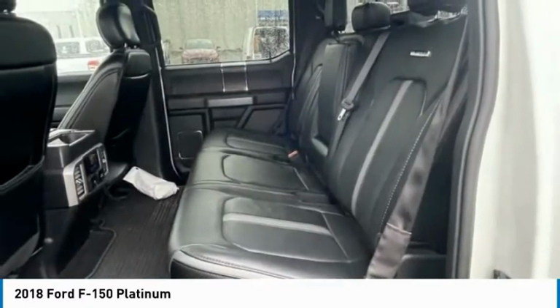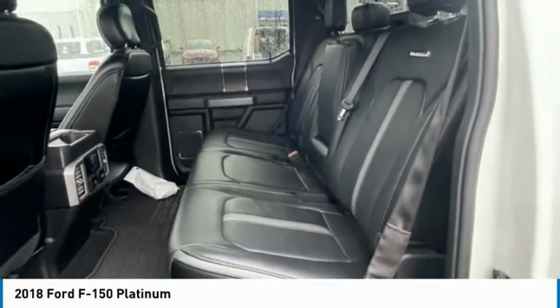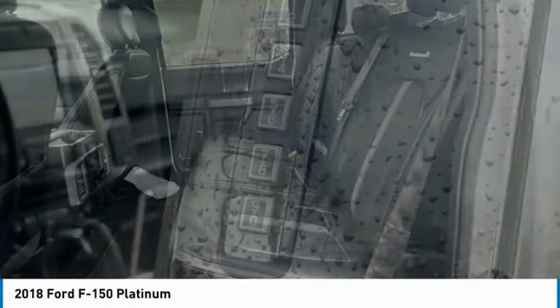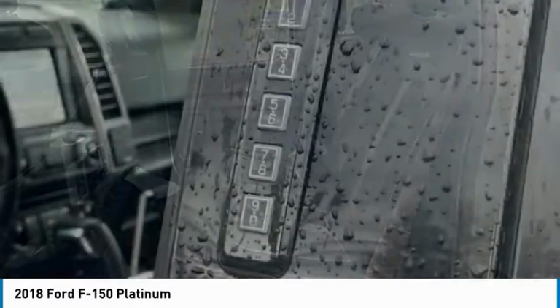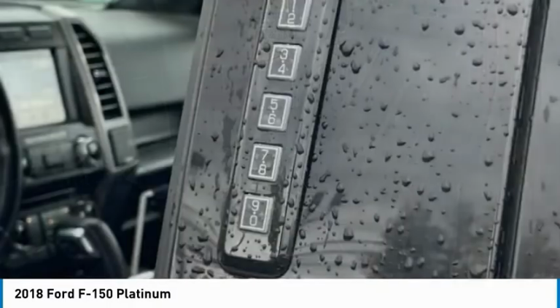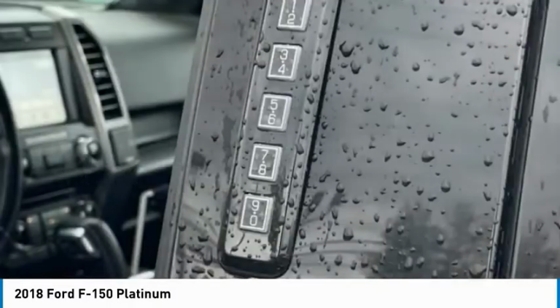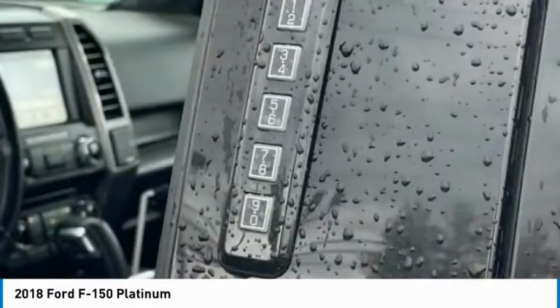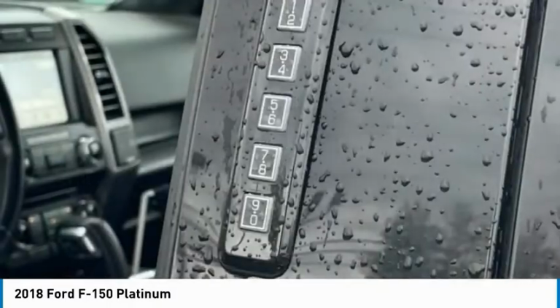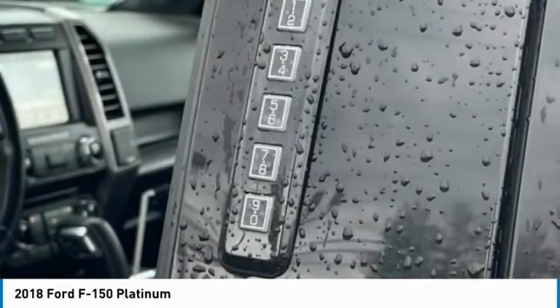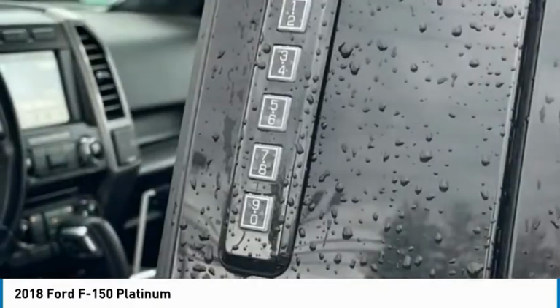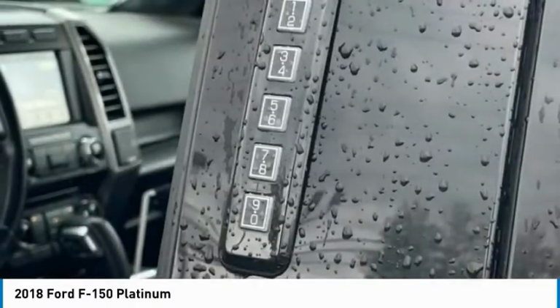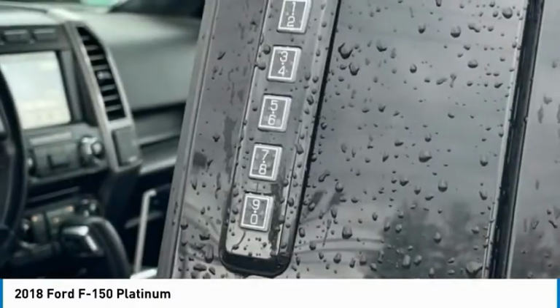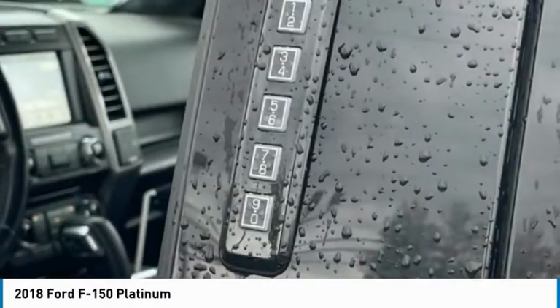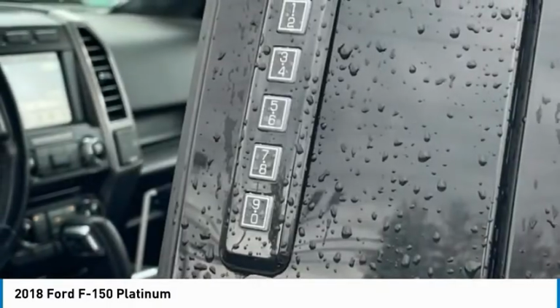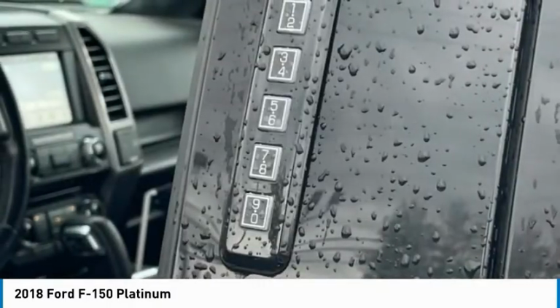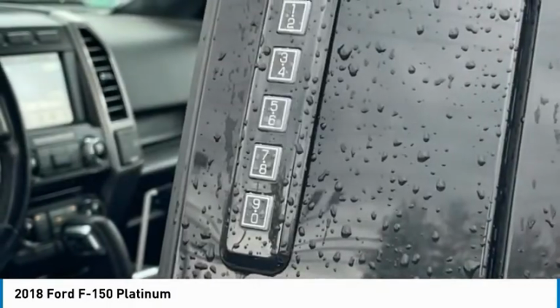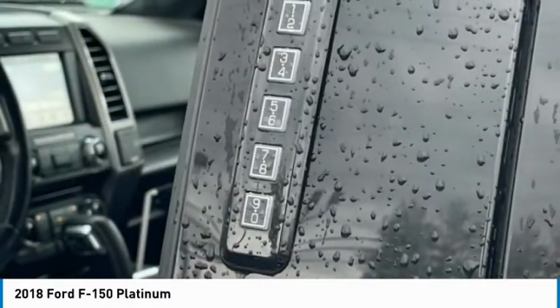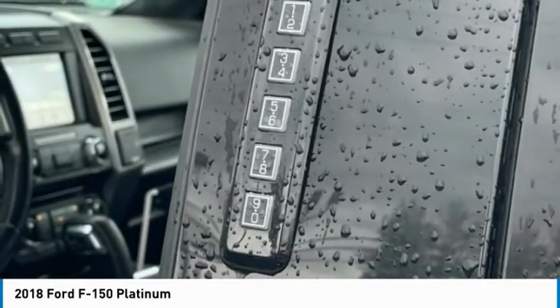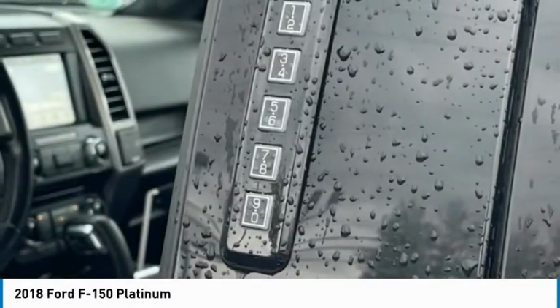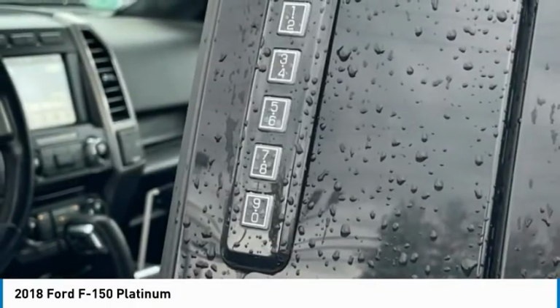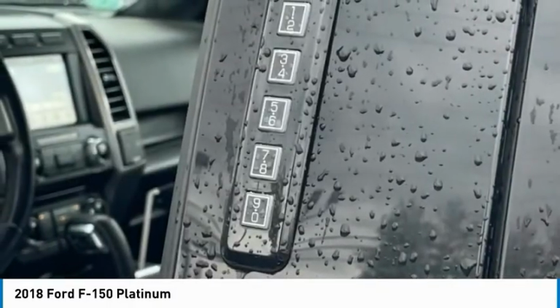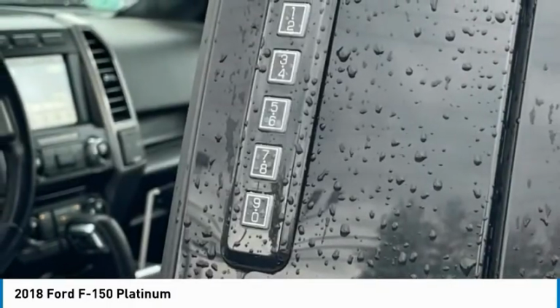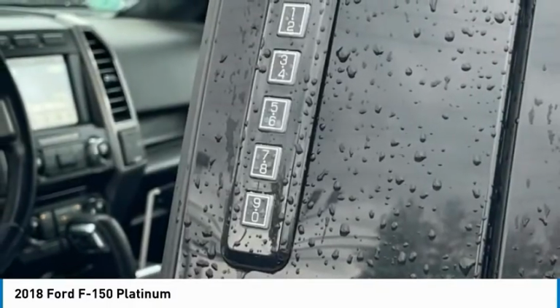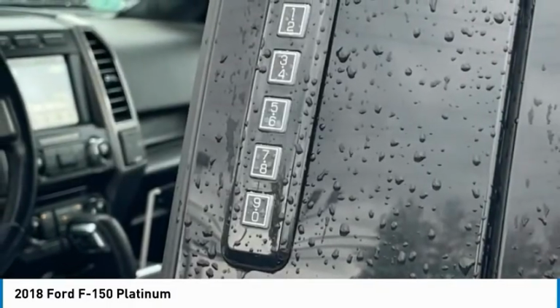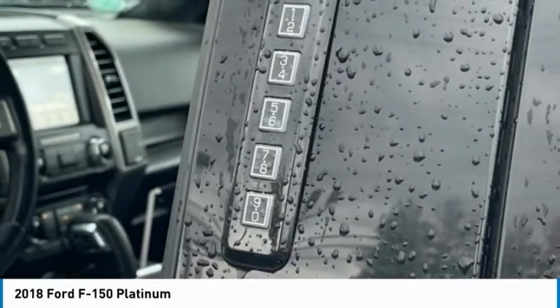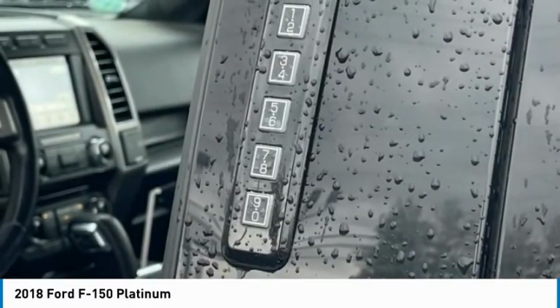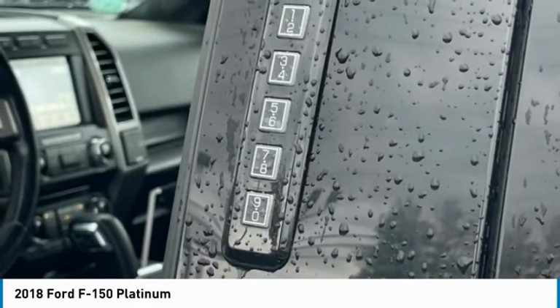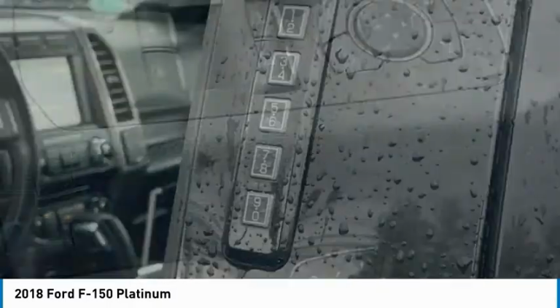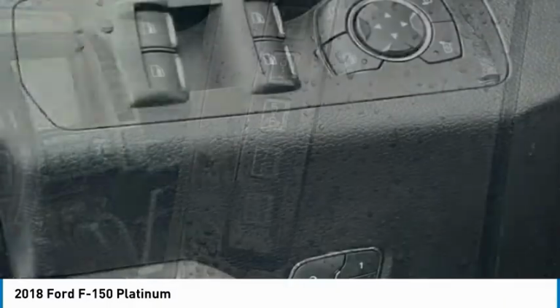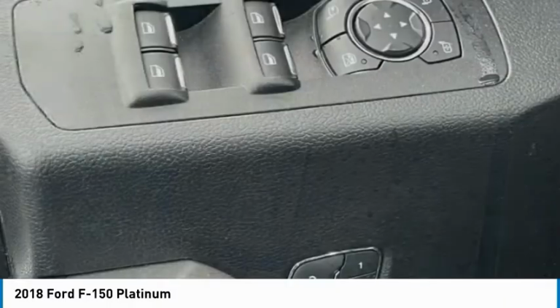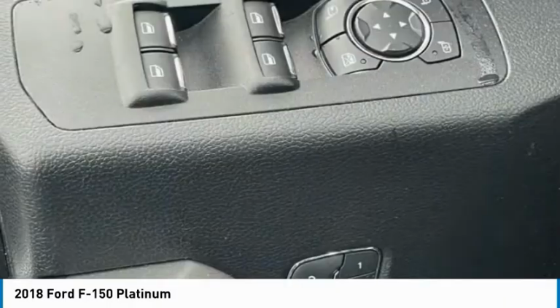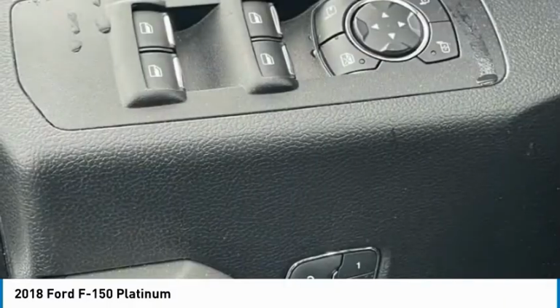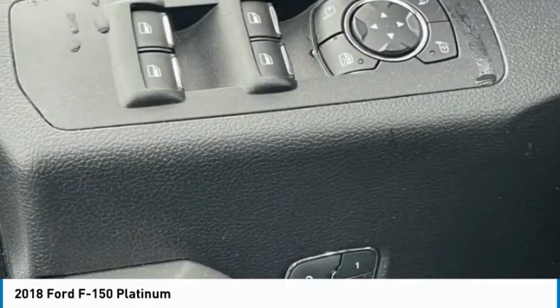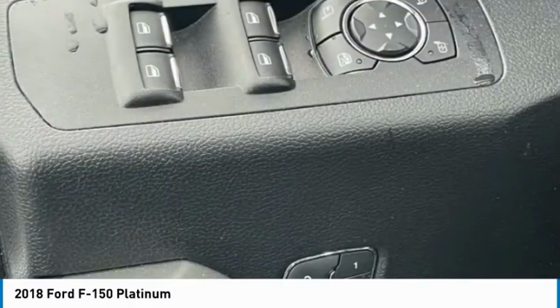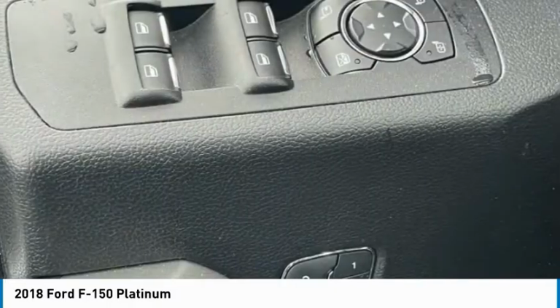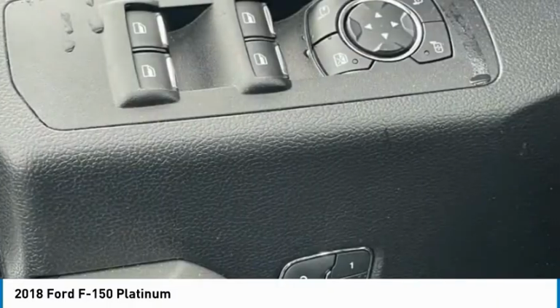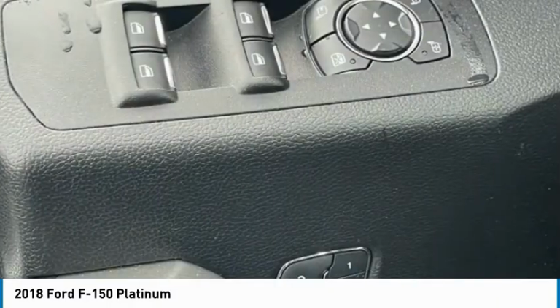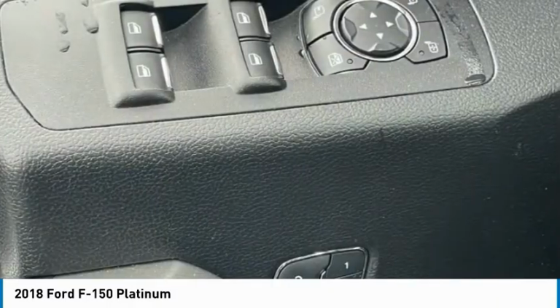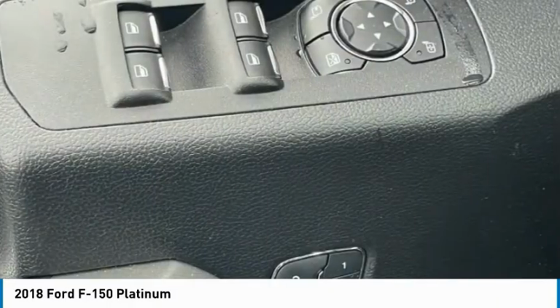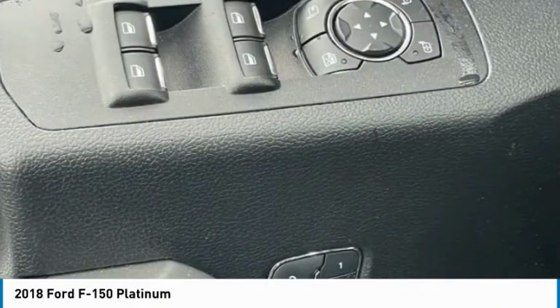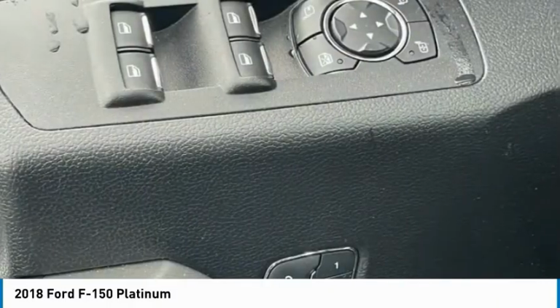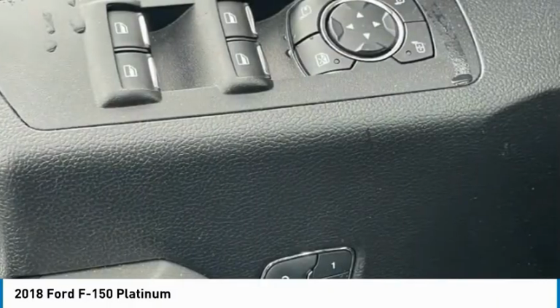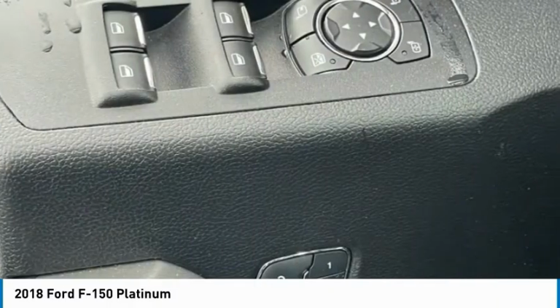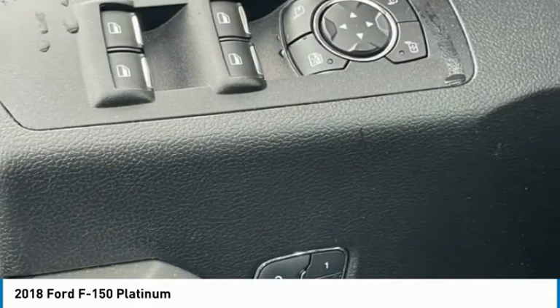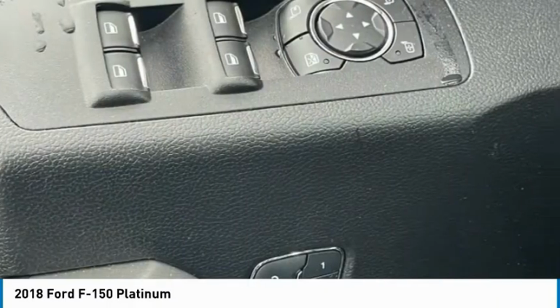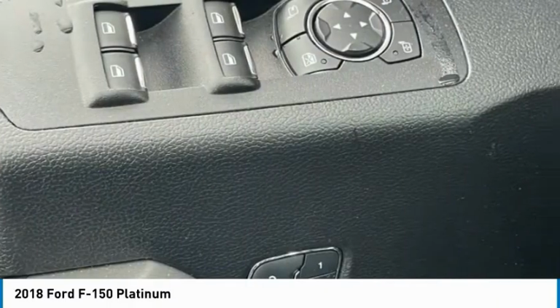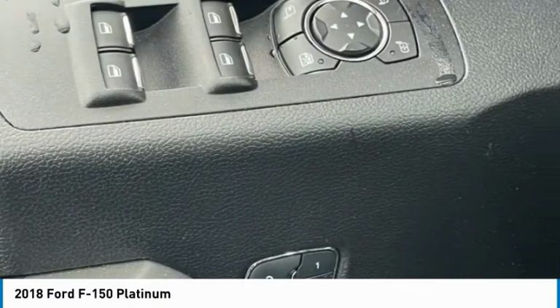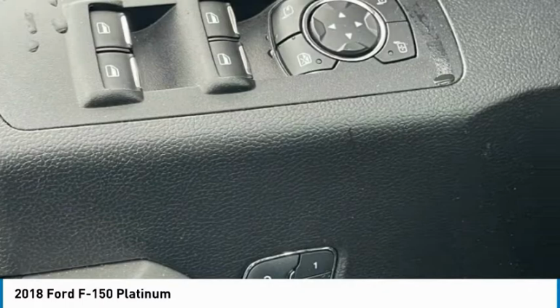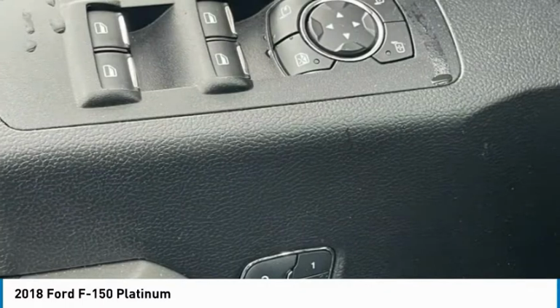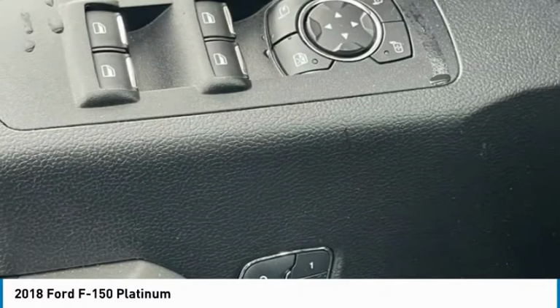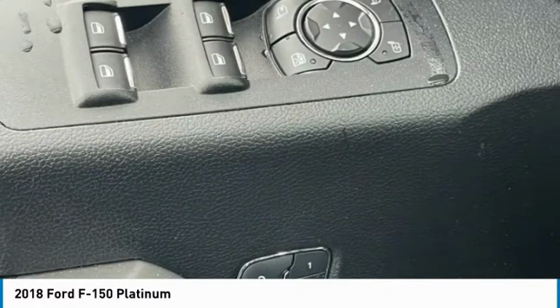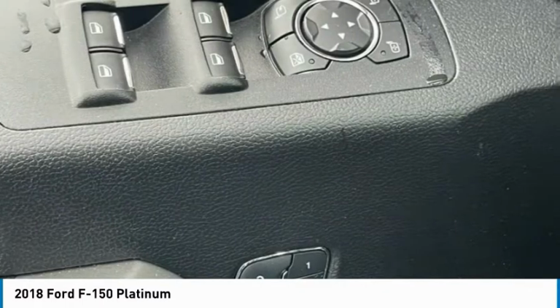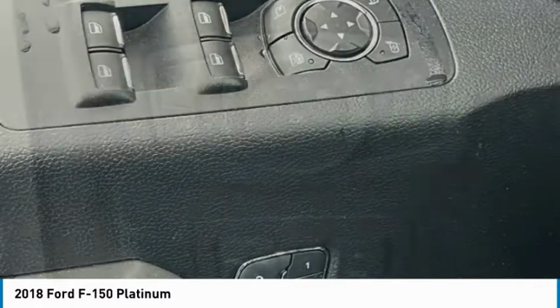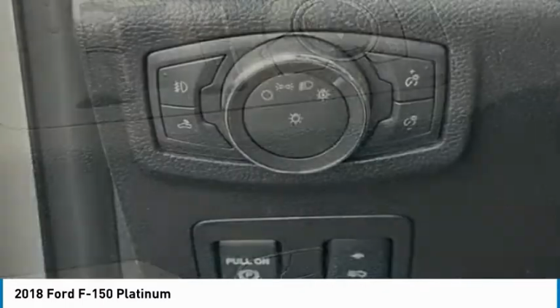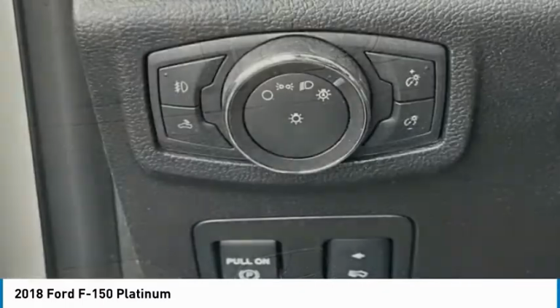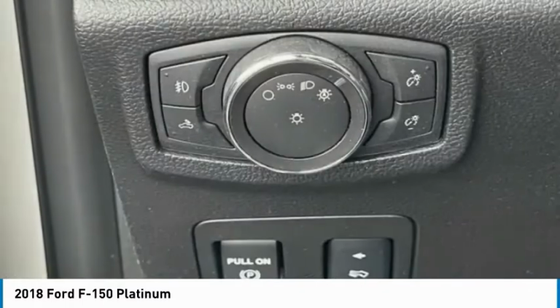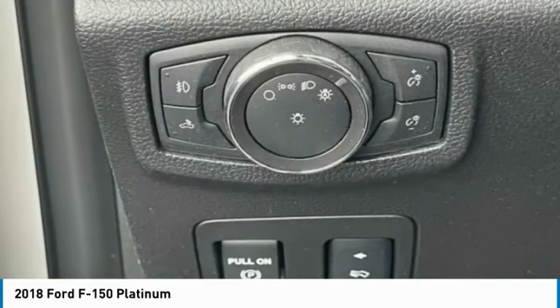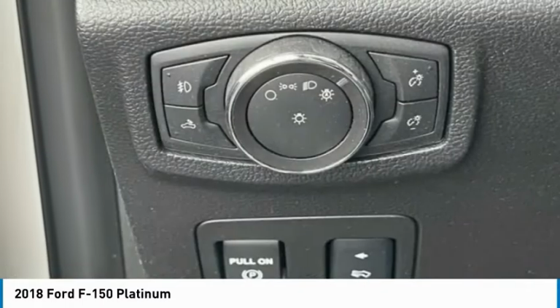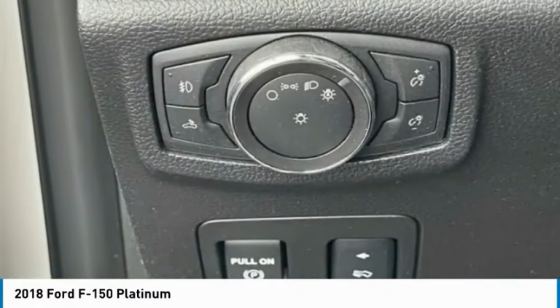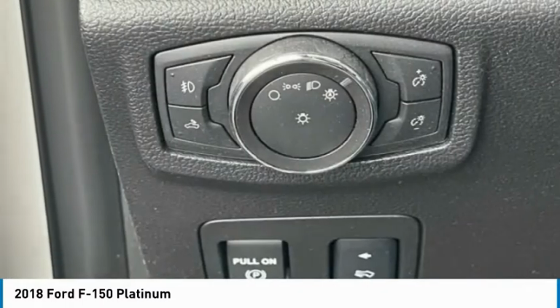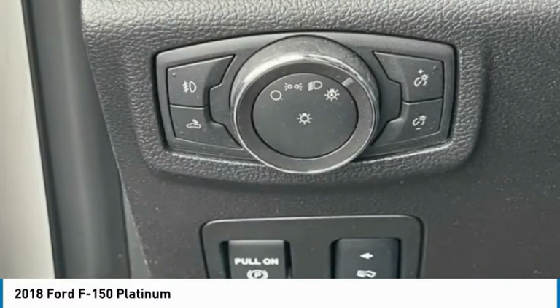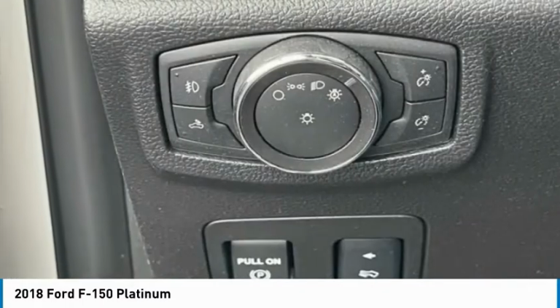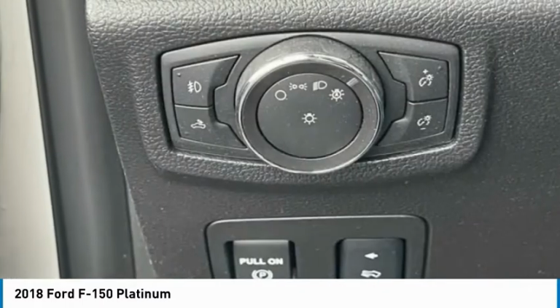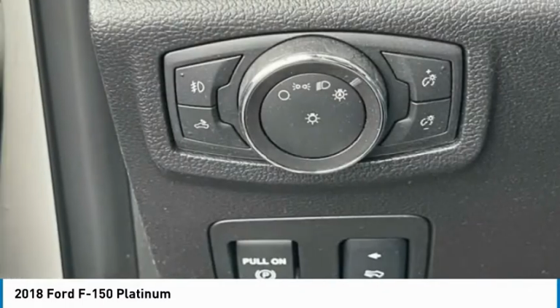Front-wheel independent suspension. This beauty is sure to make you the talk of the neighborhood, so call or drop in for a test drive today.